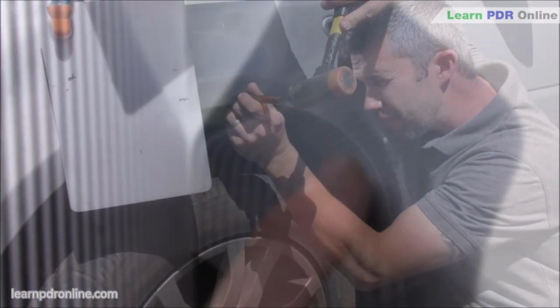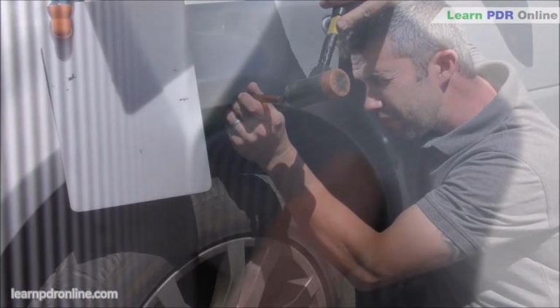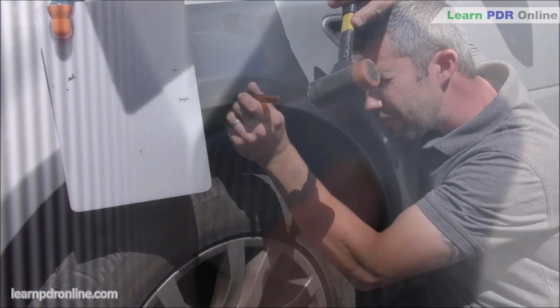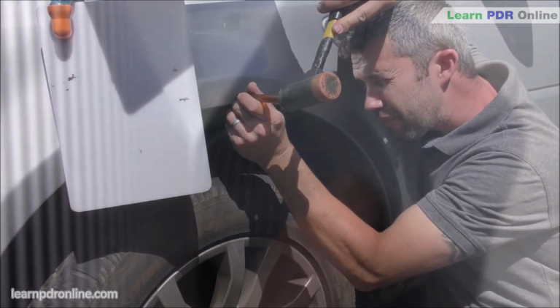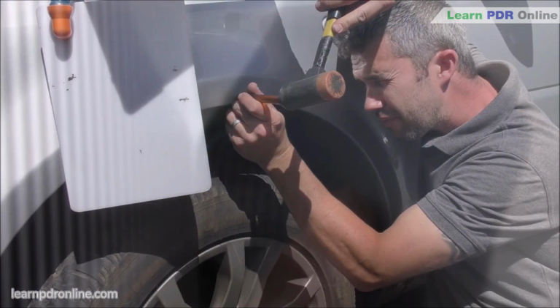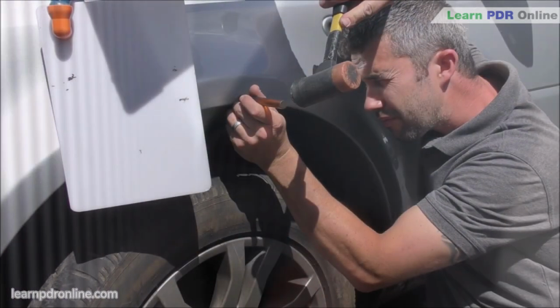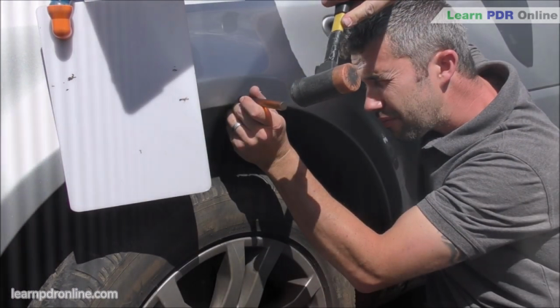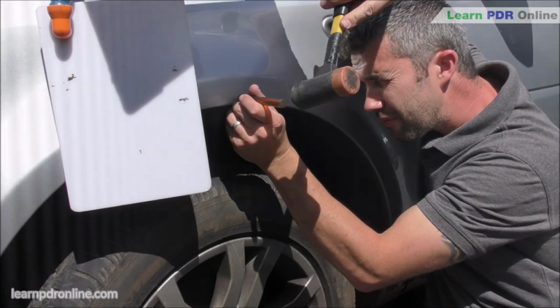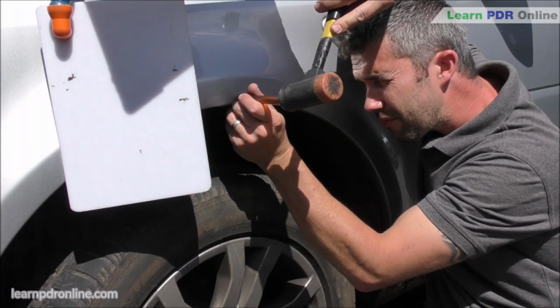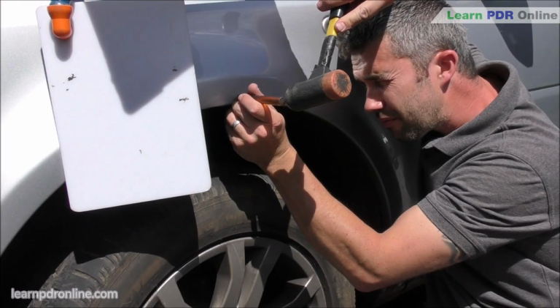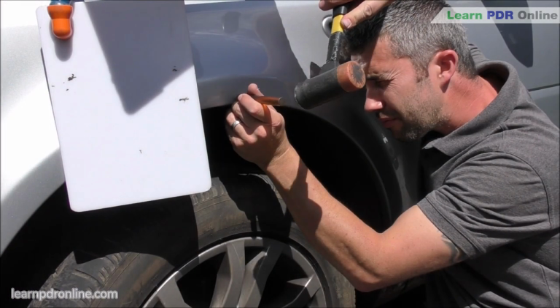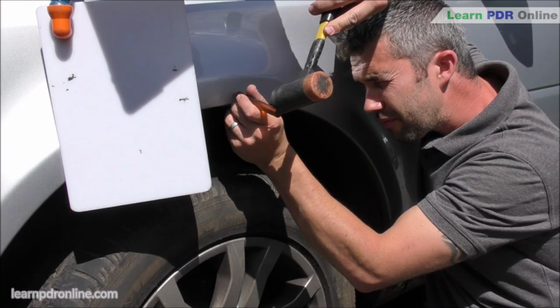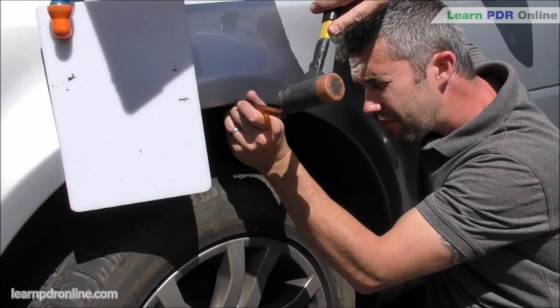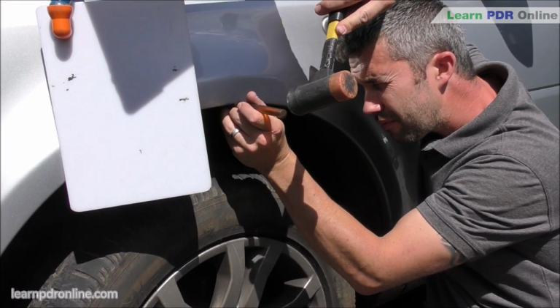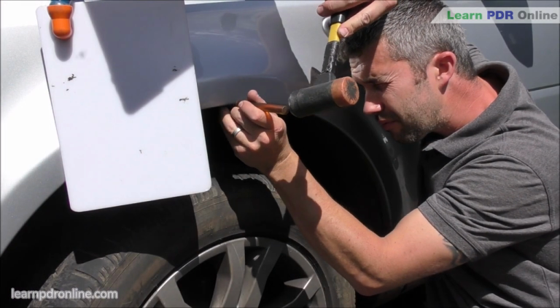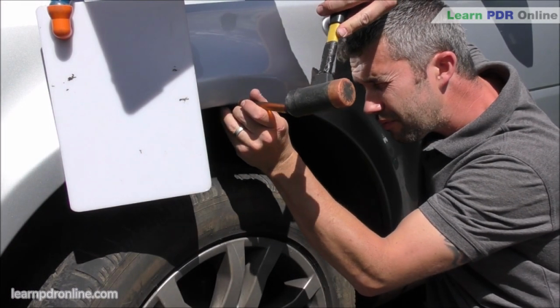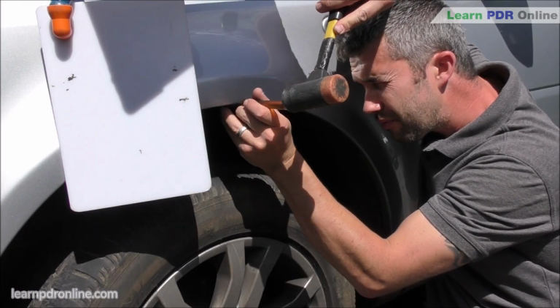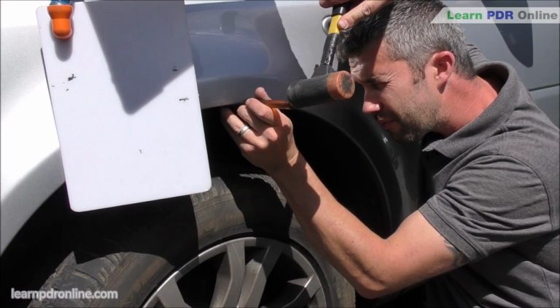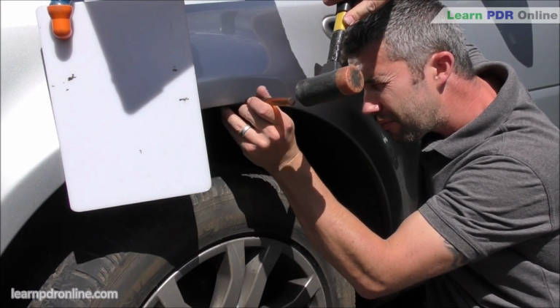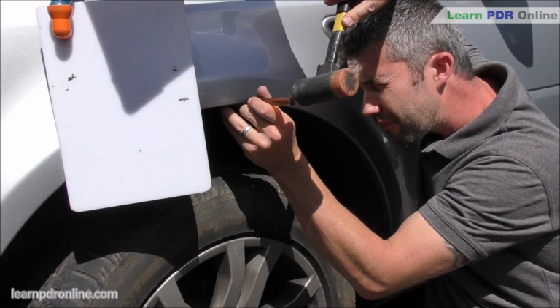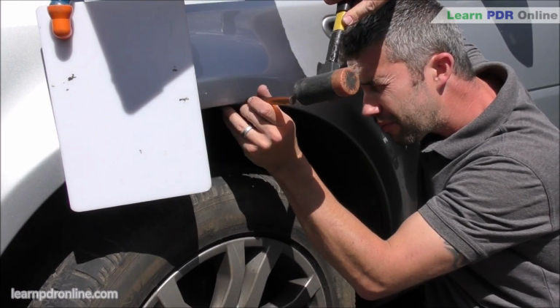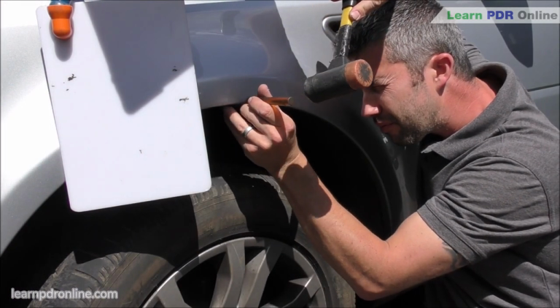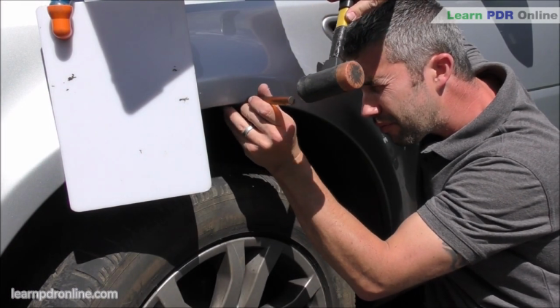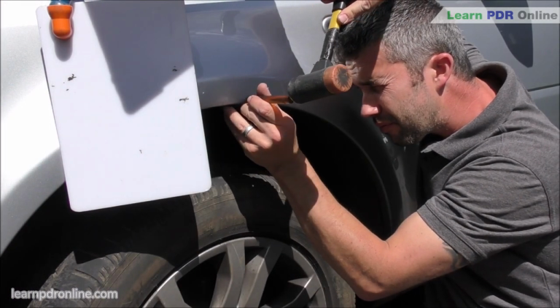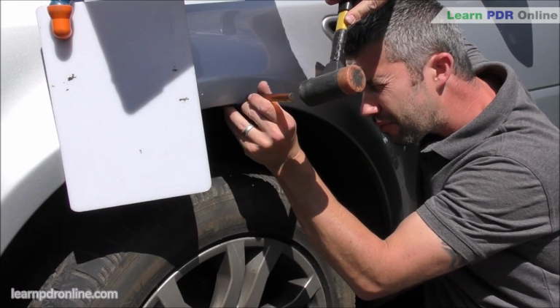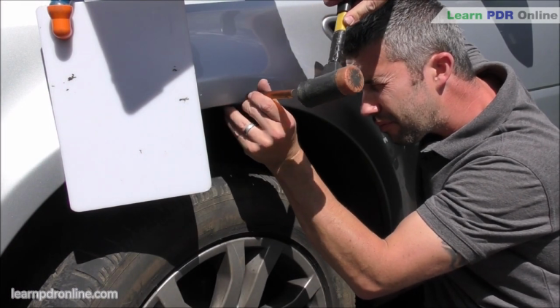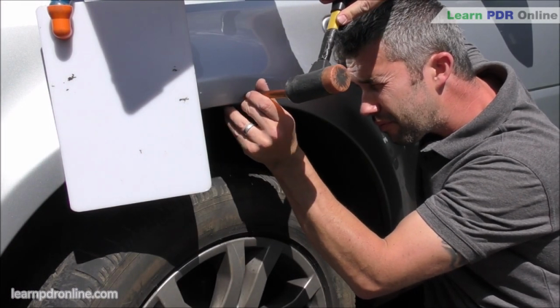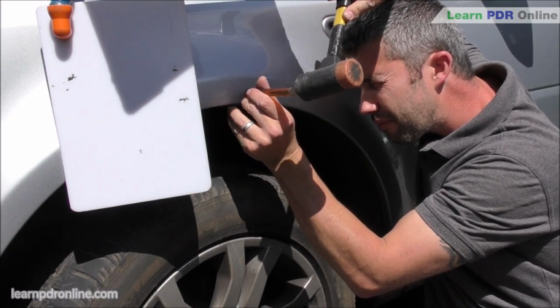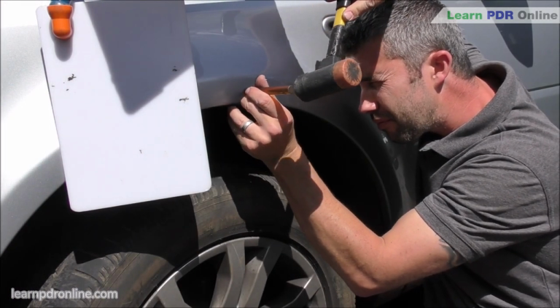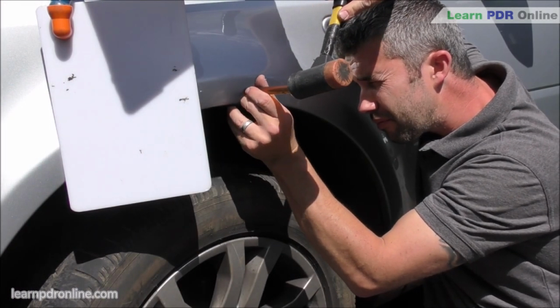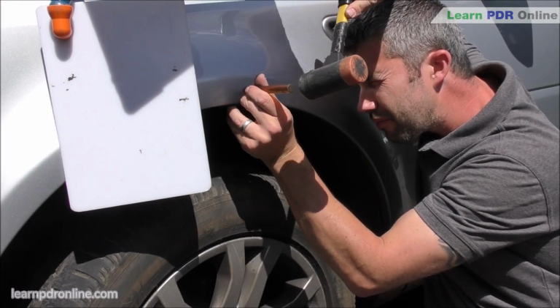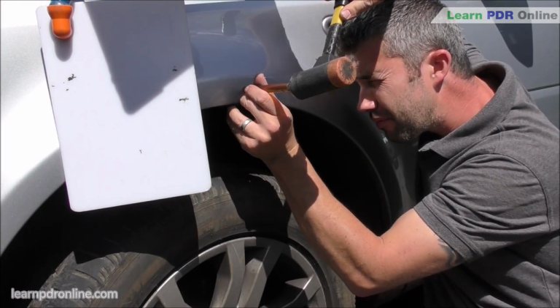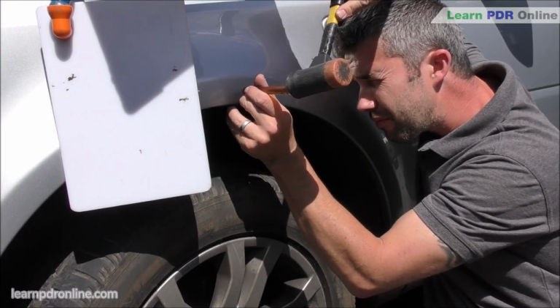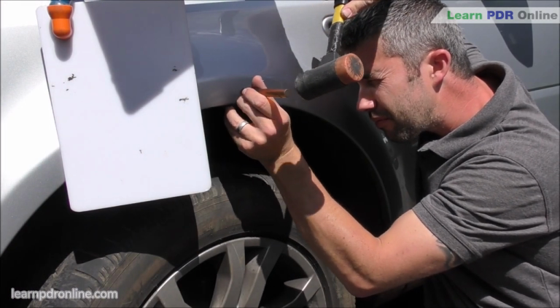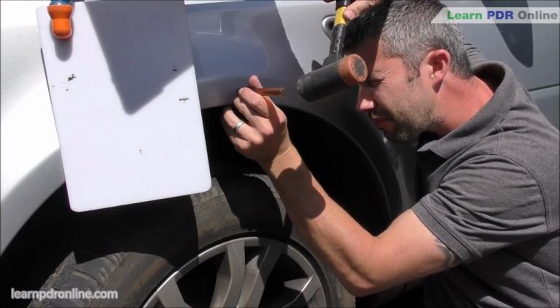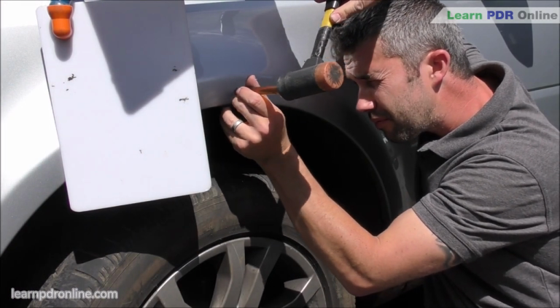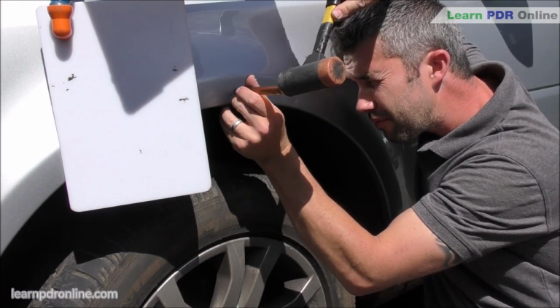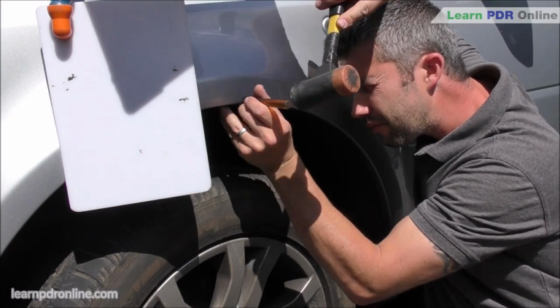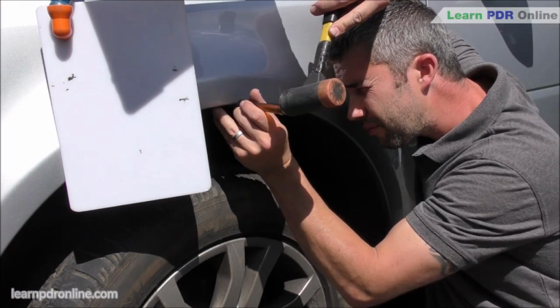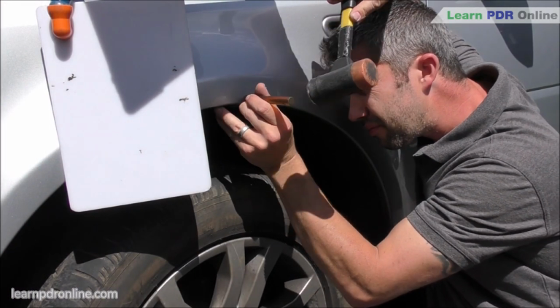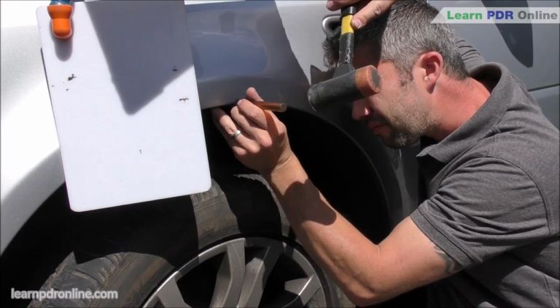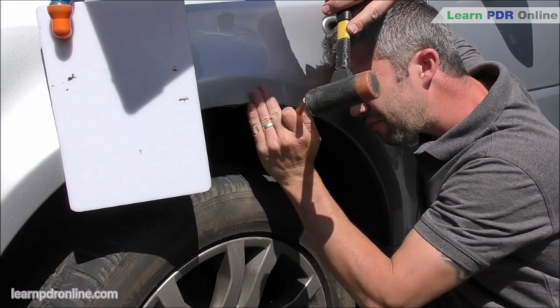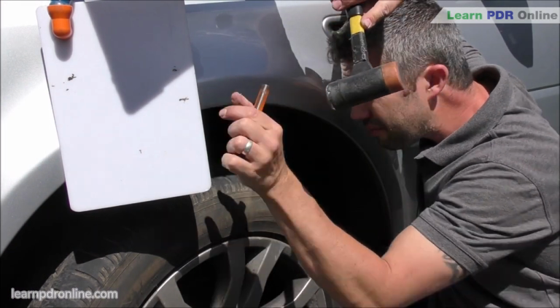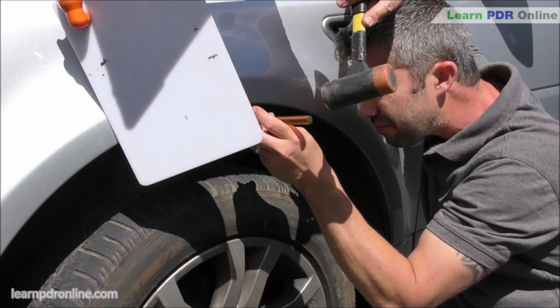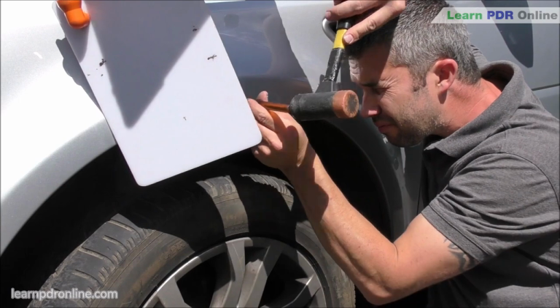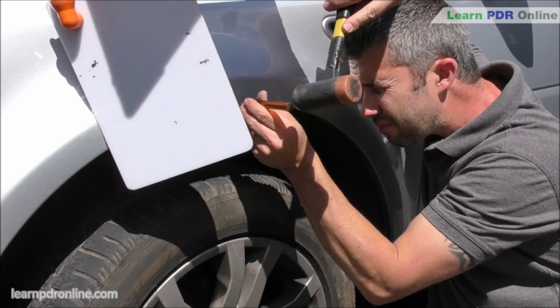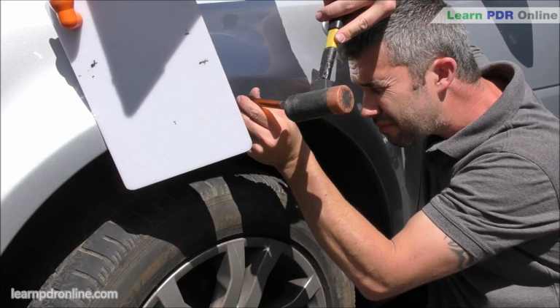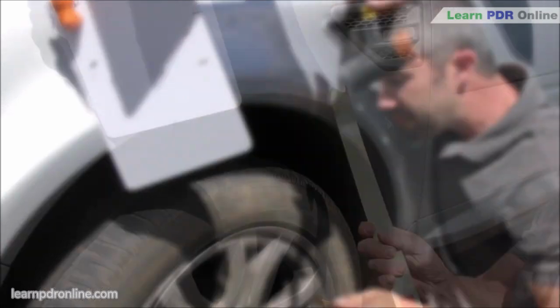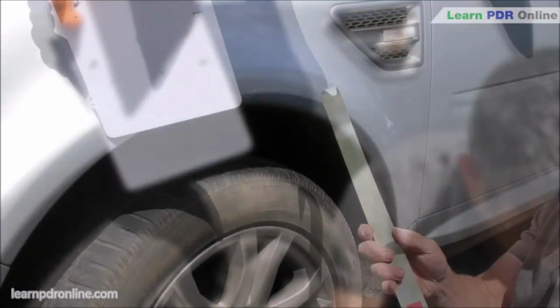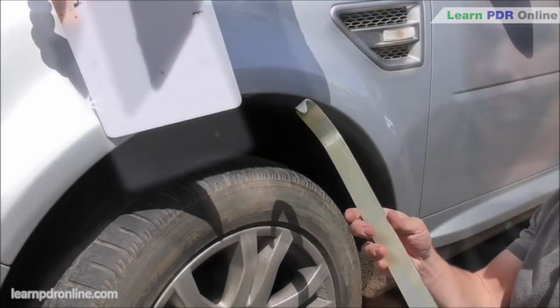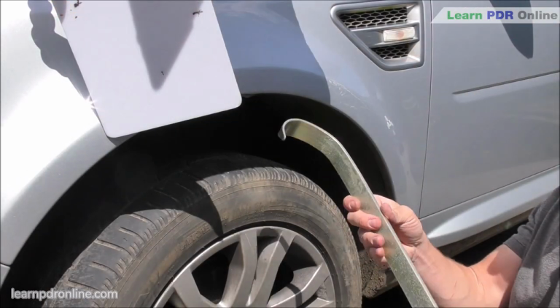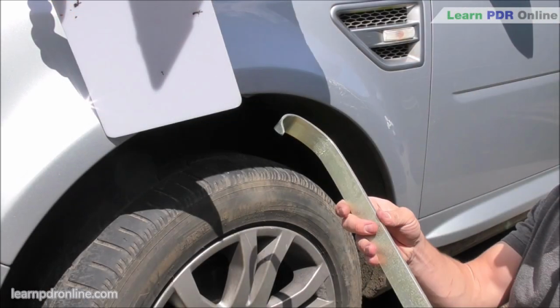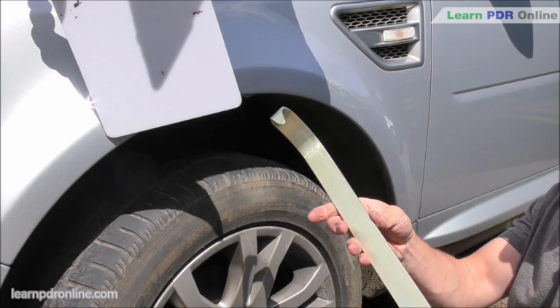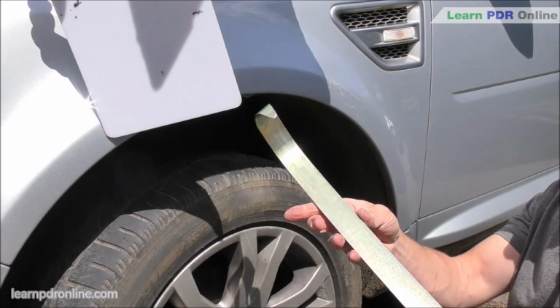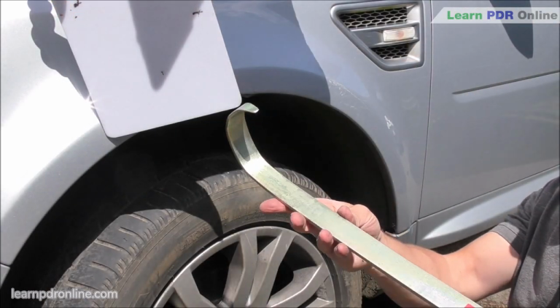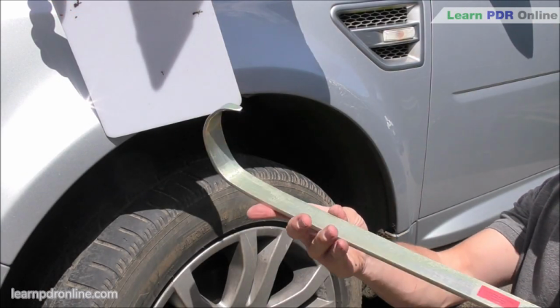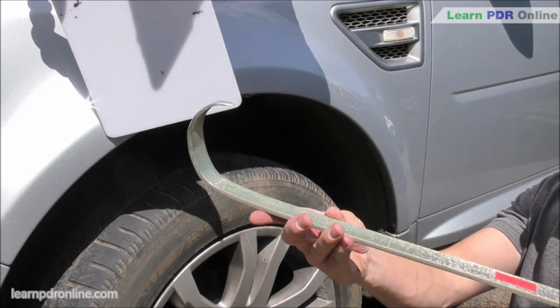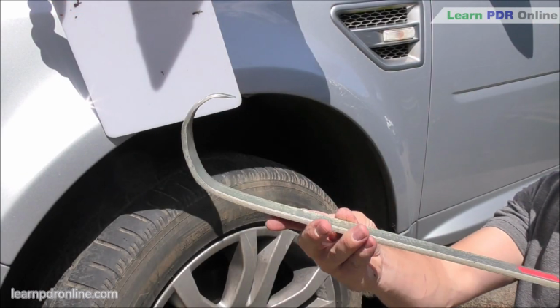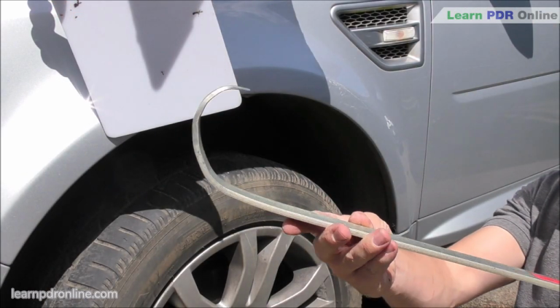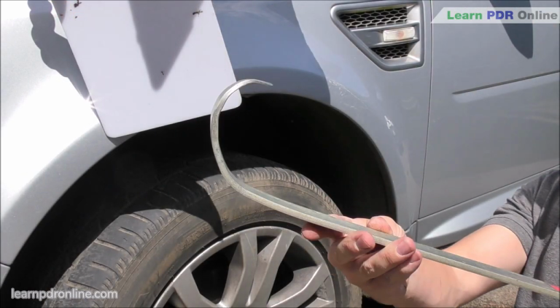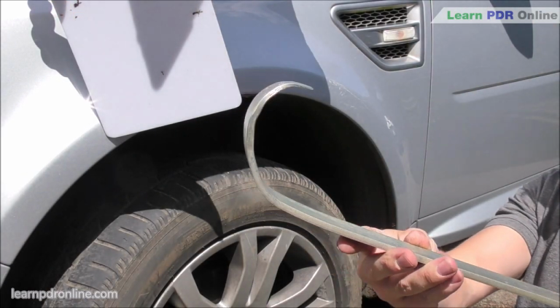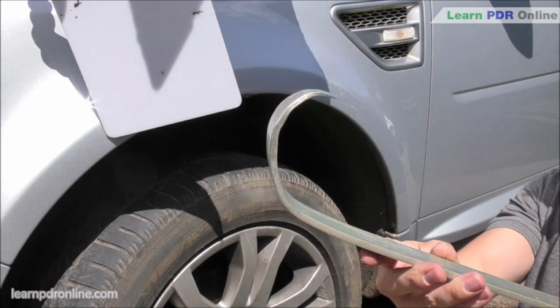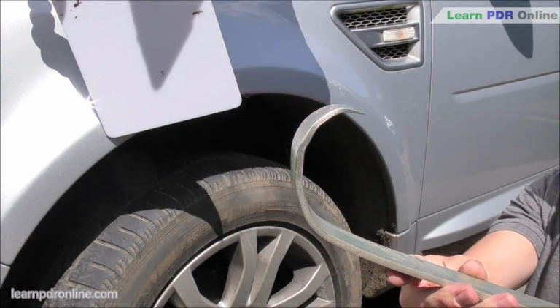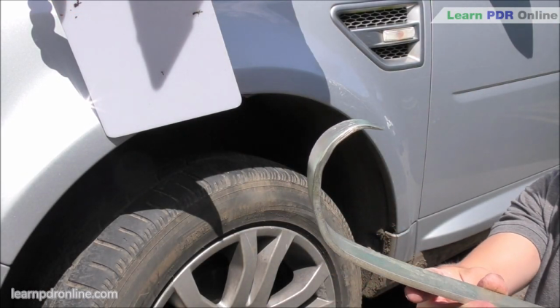Using my root beer tap down I'm working across some of the tension points but also some of the highs I've created during that pushing process.